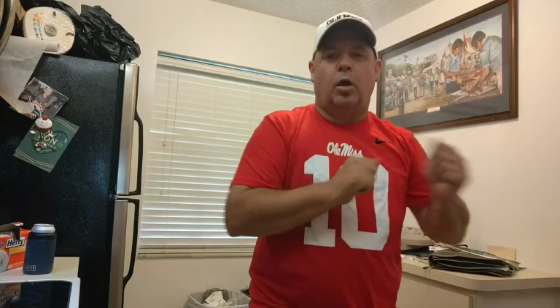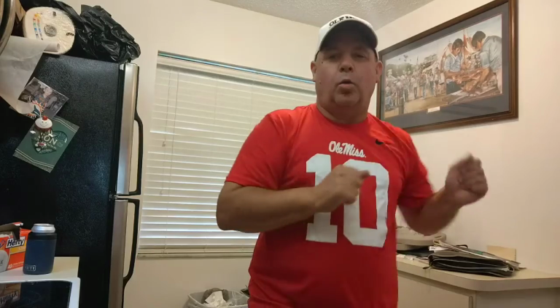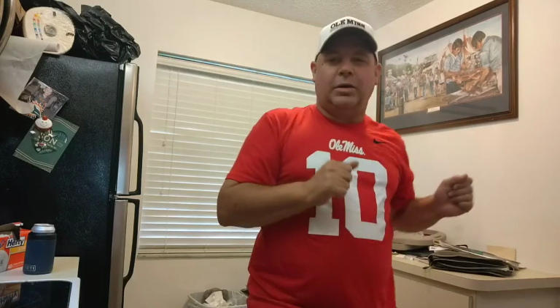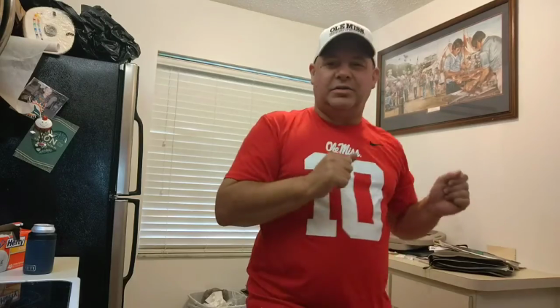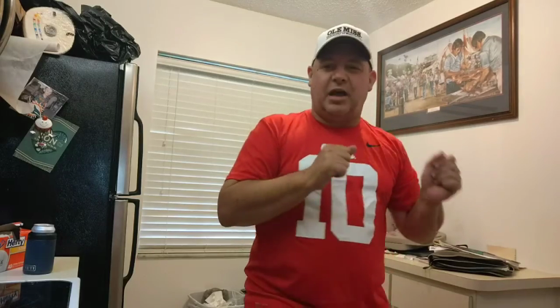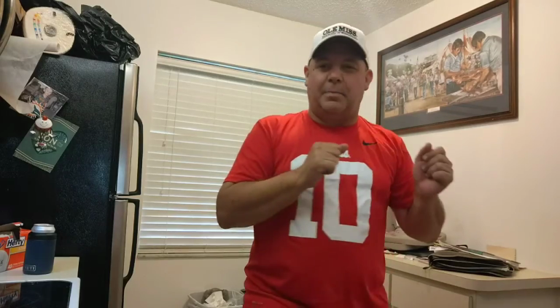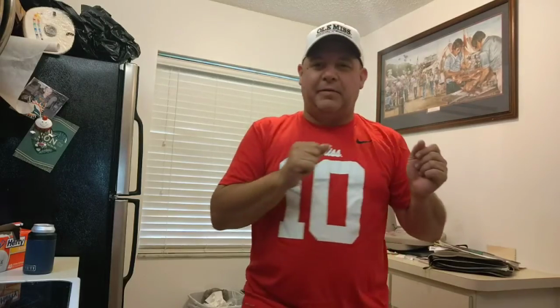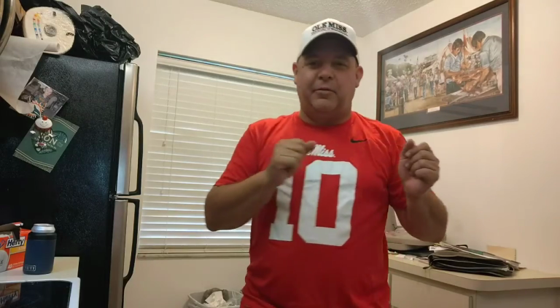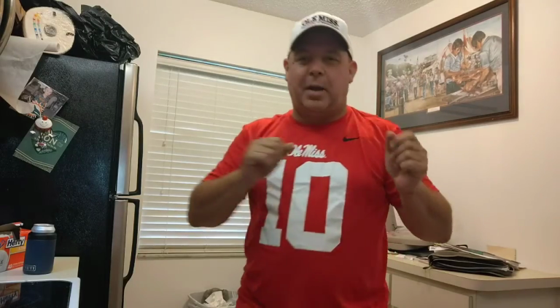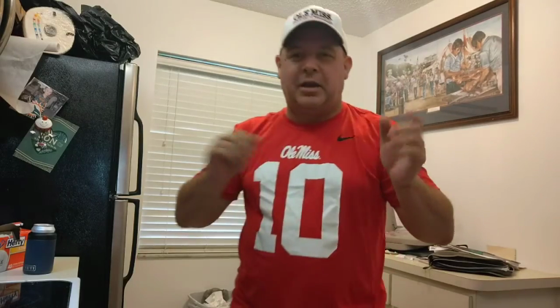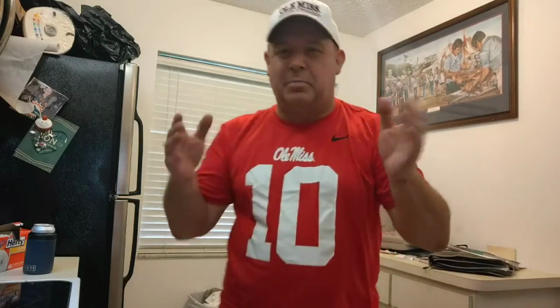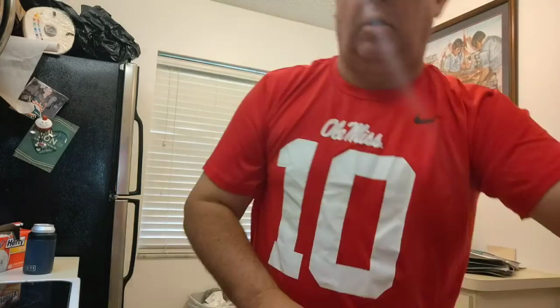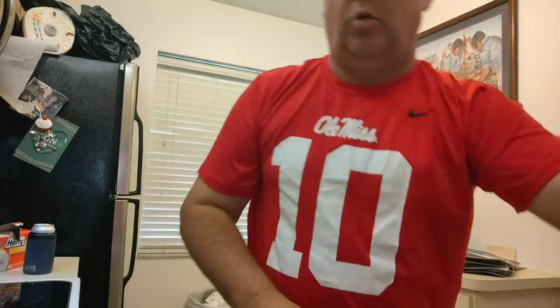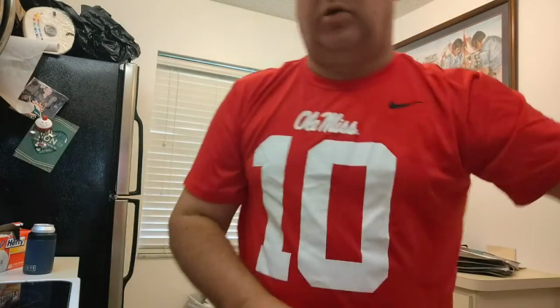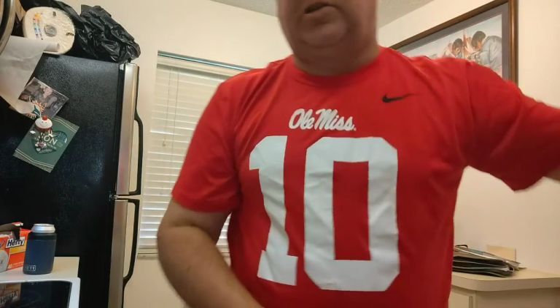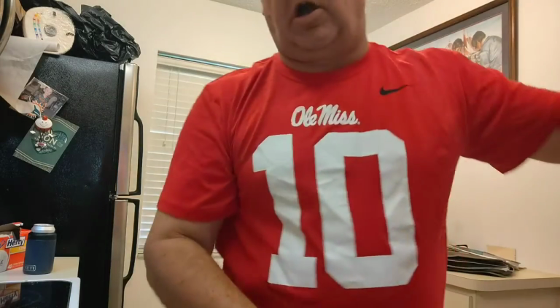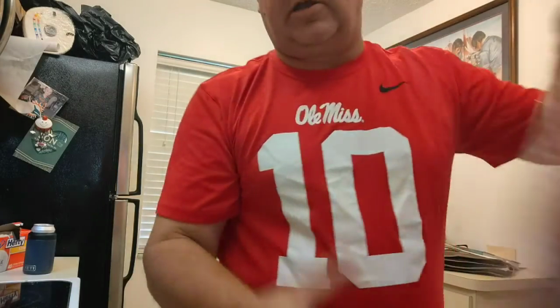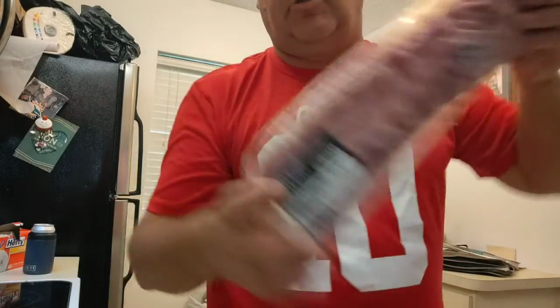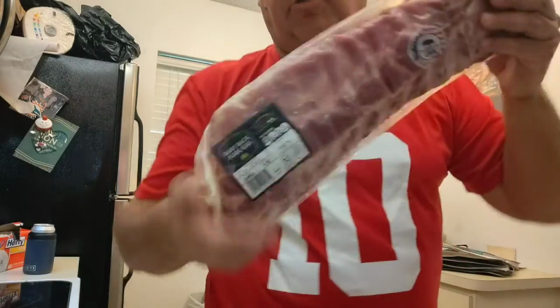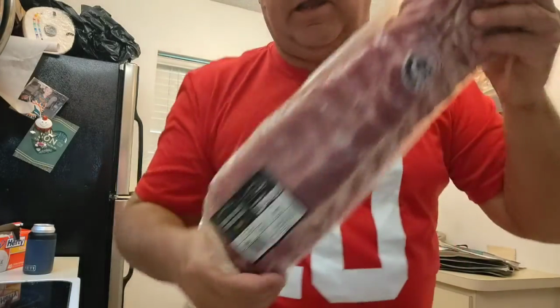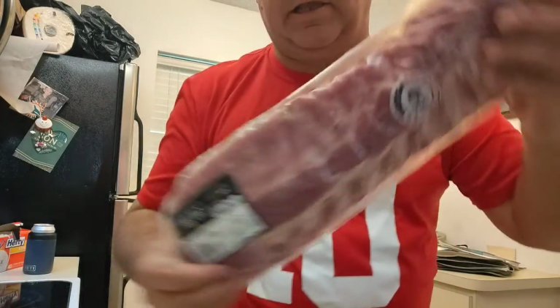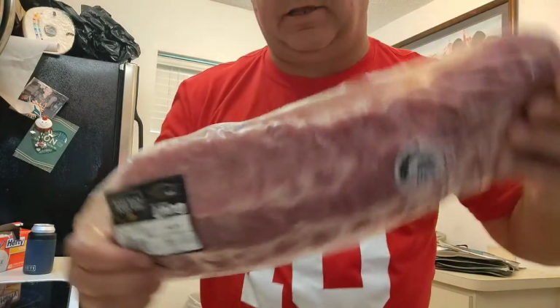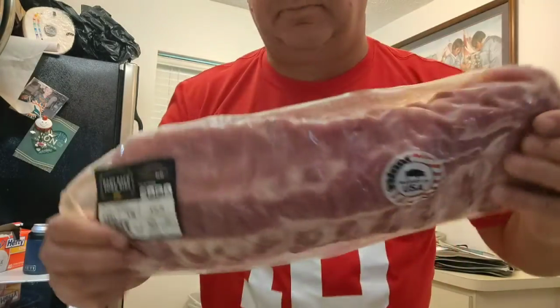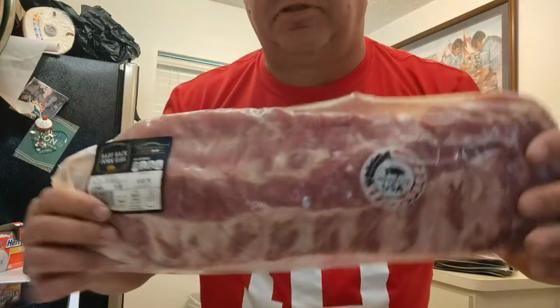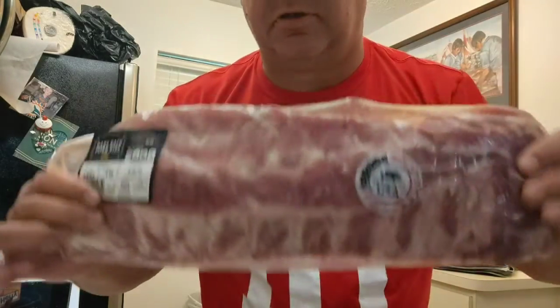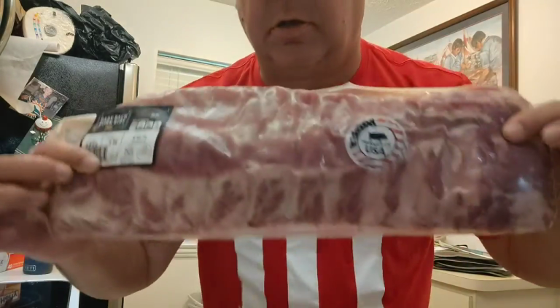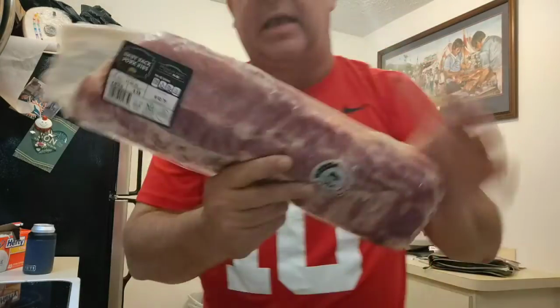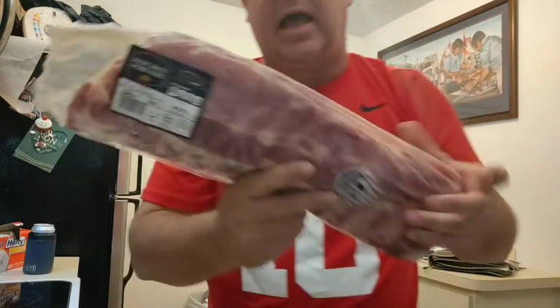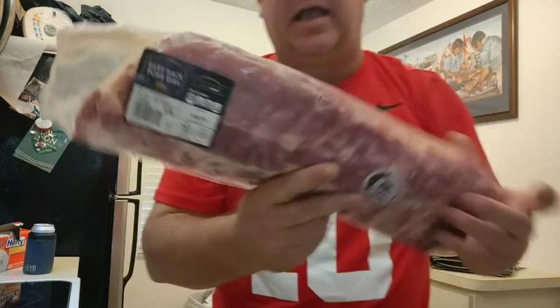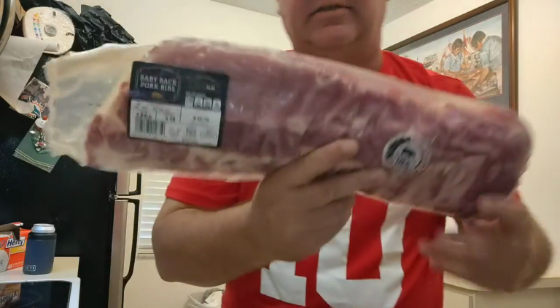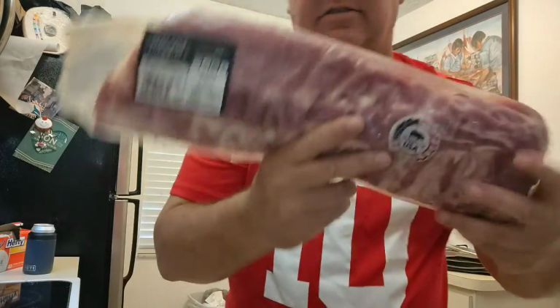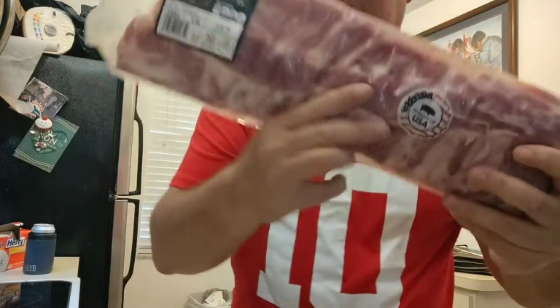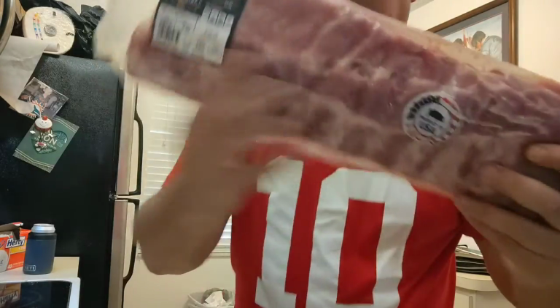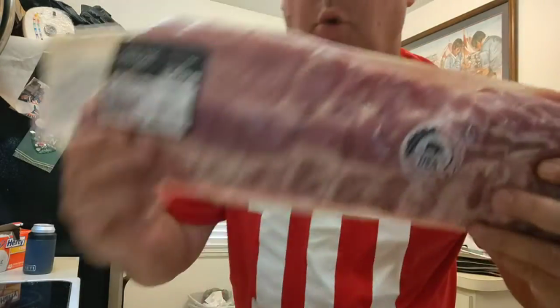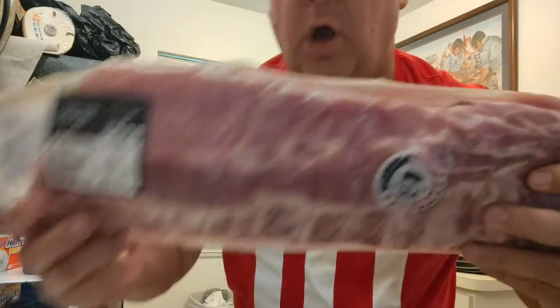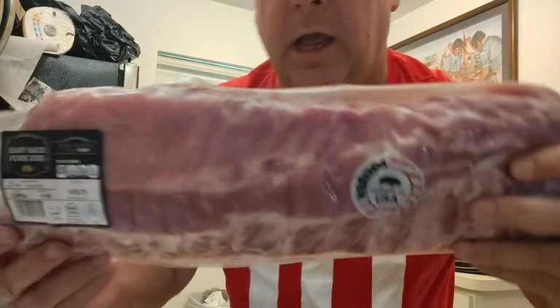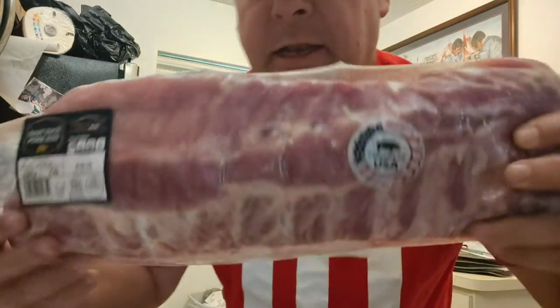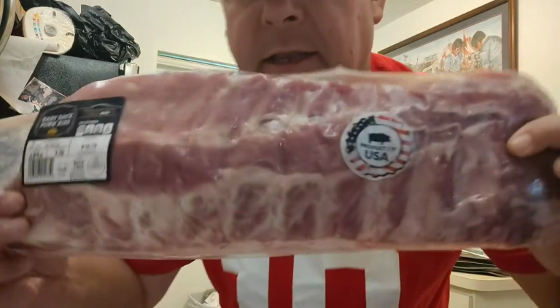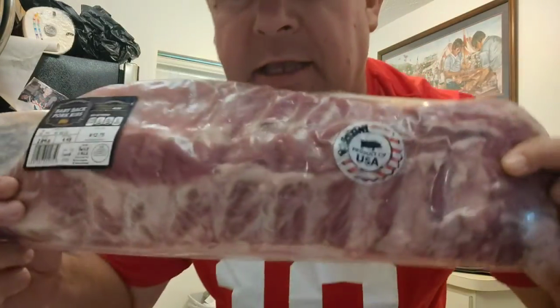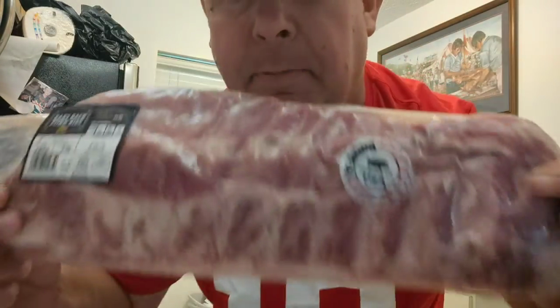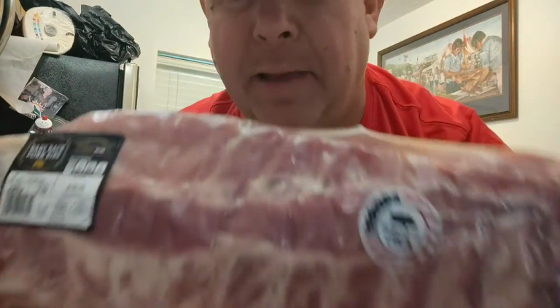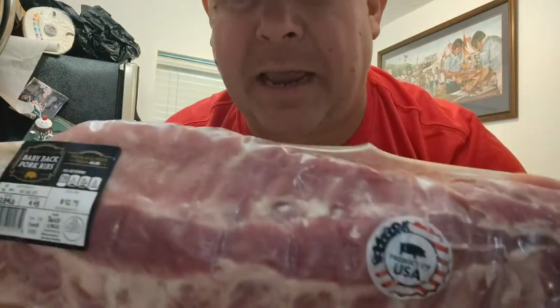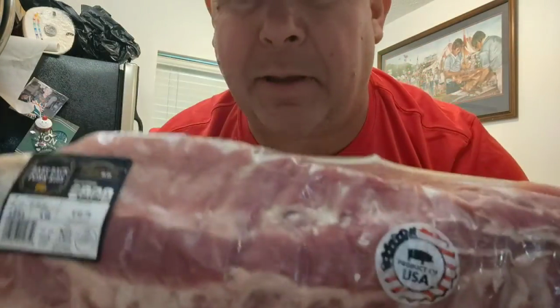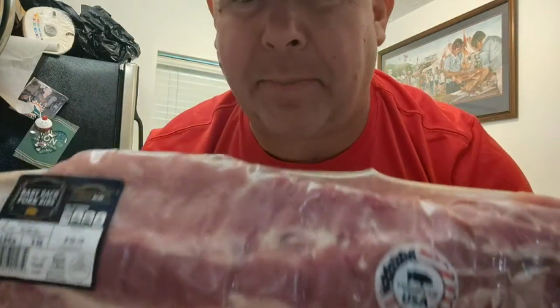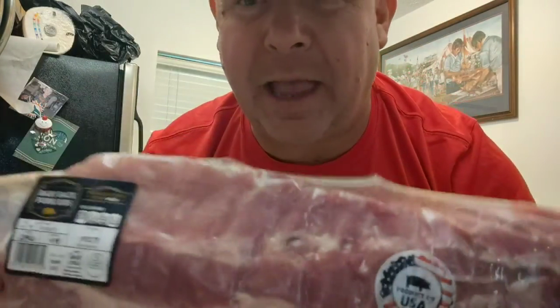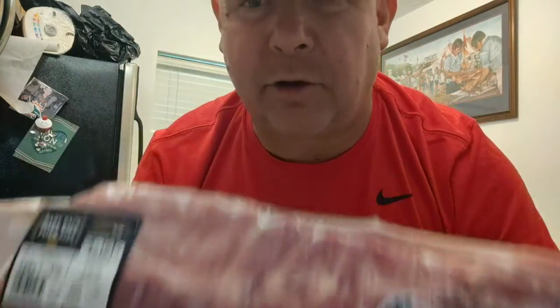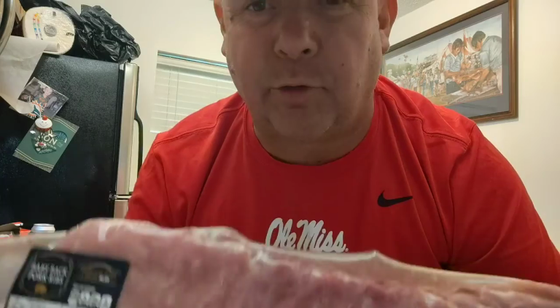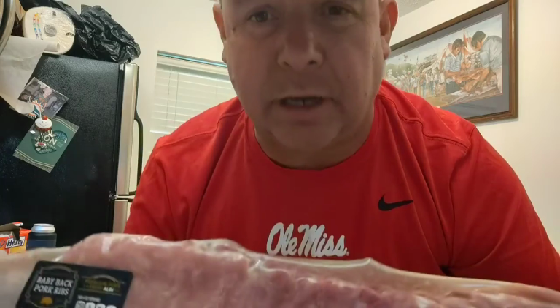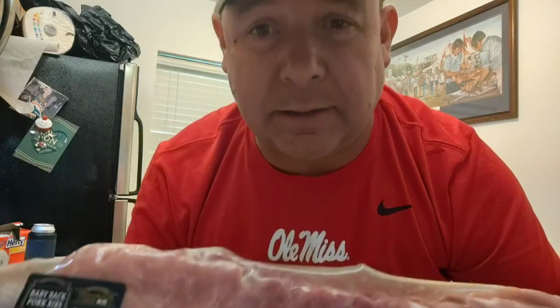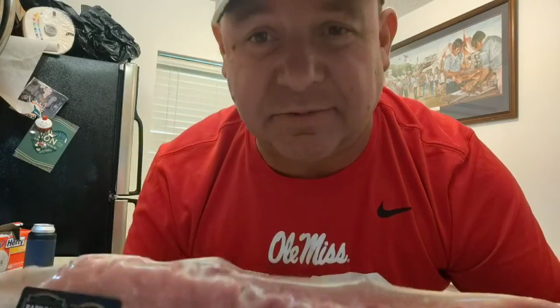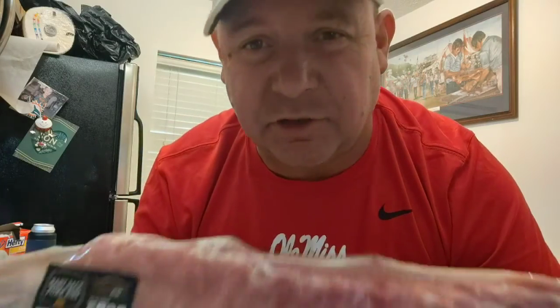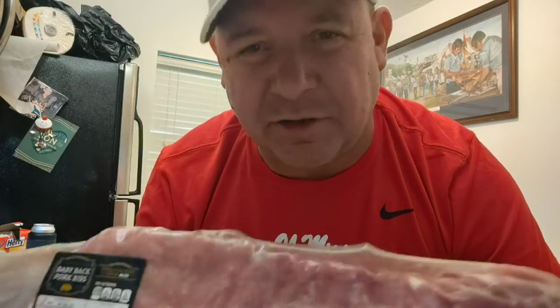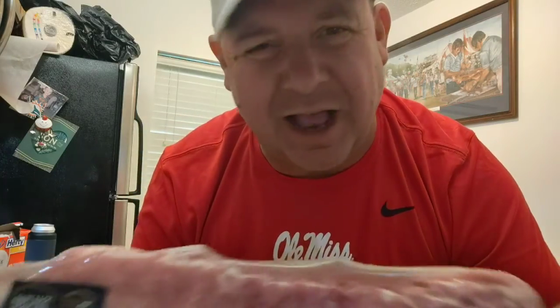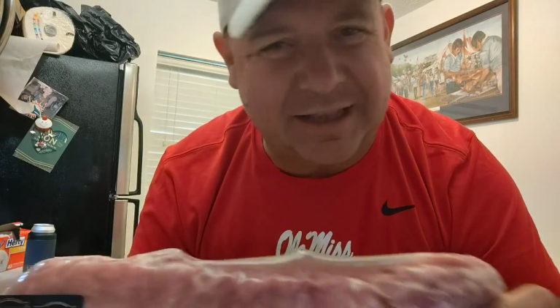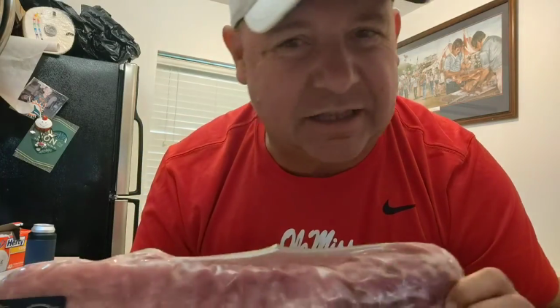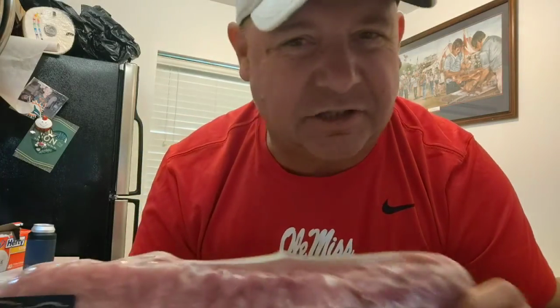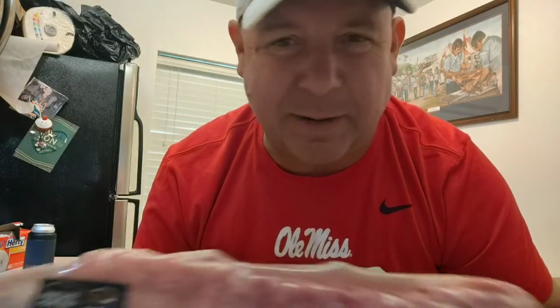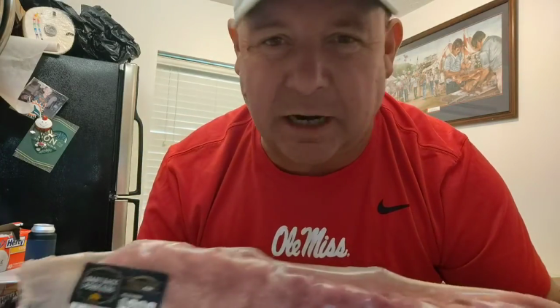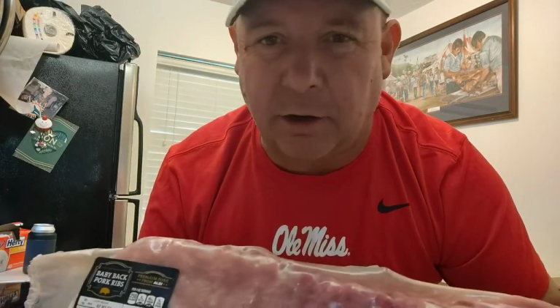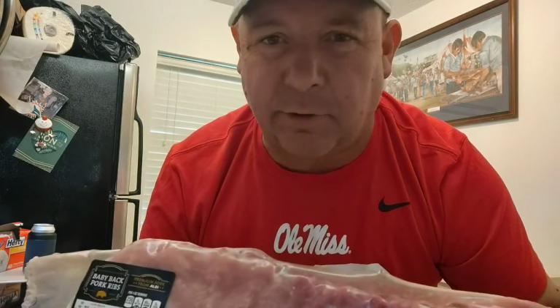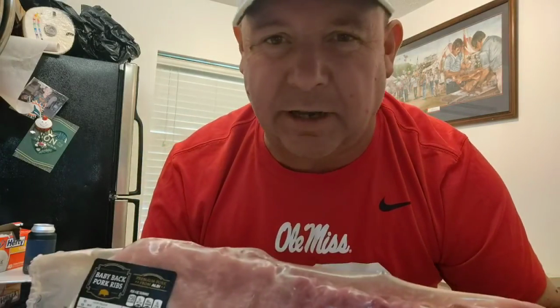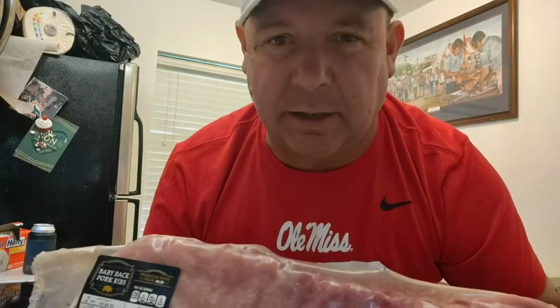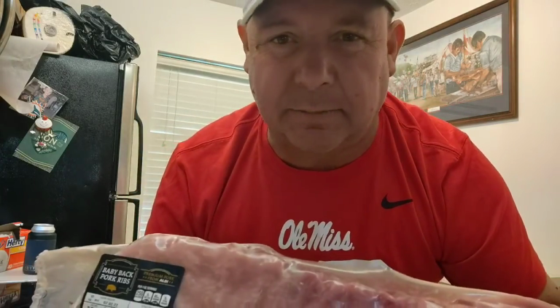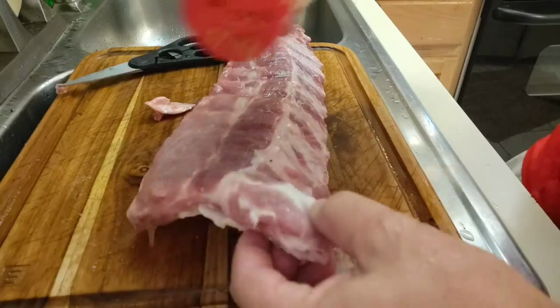What is up everybody, we're talking ribs! Number one, get baby back ribs — do not get spare ribs.